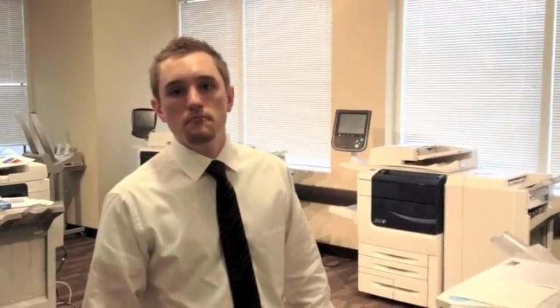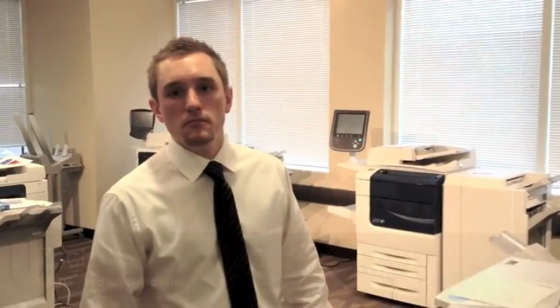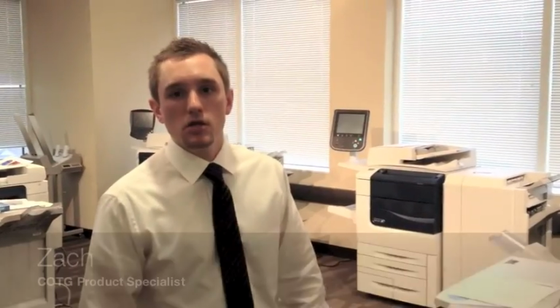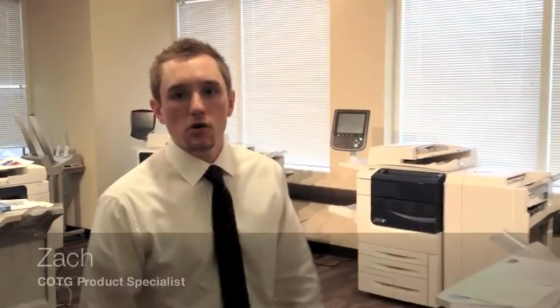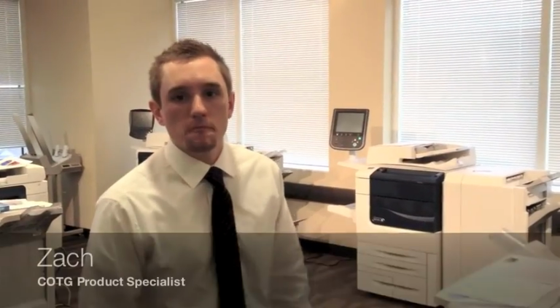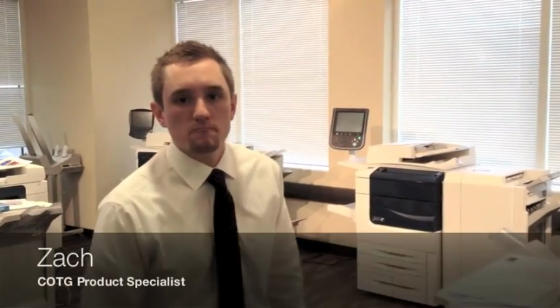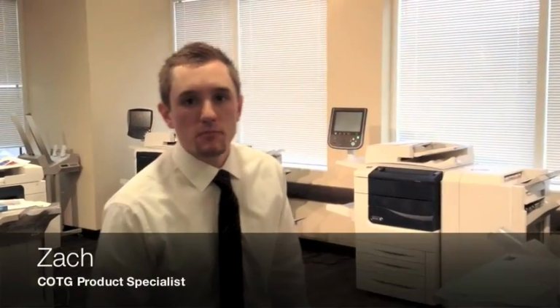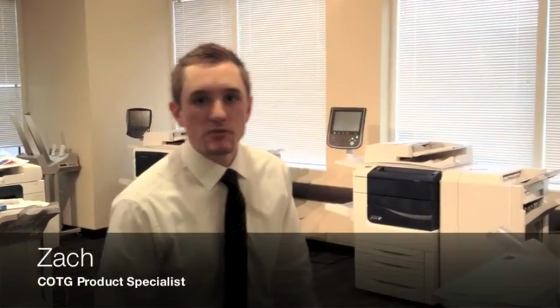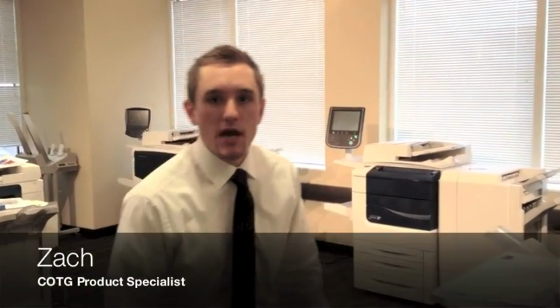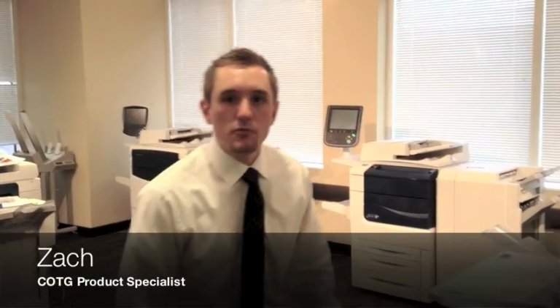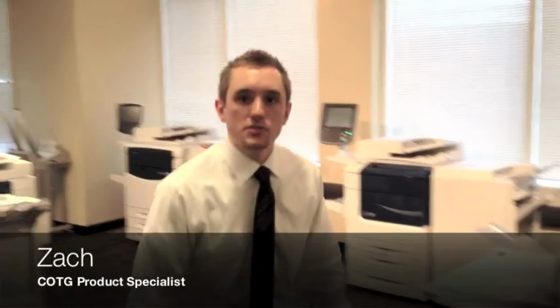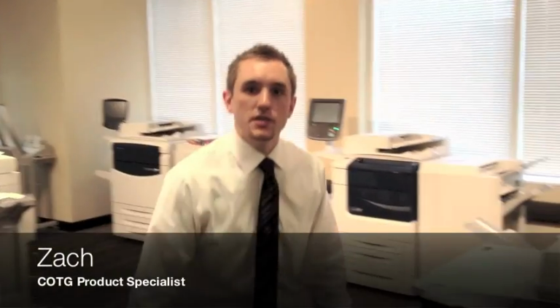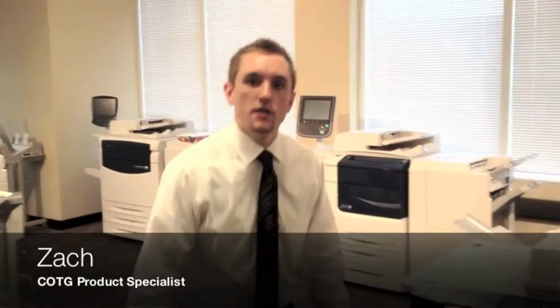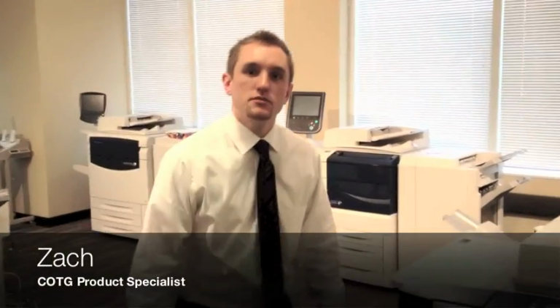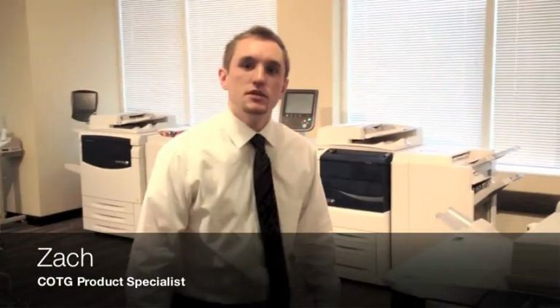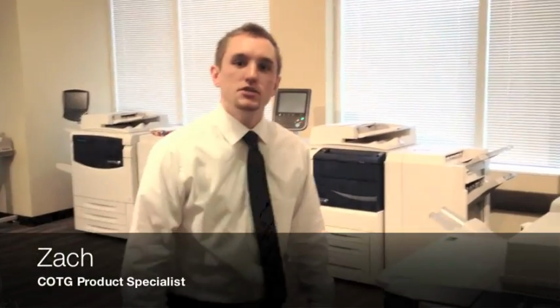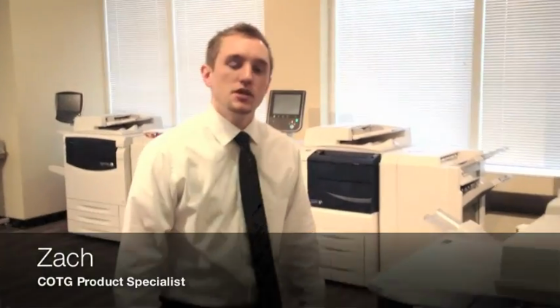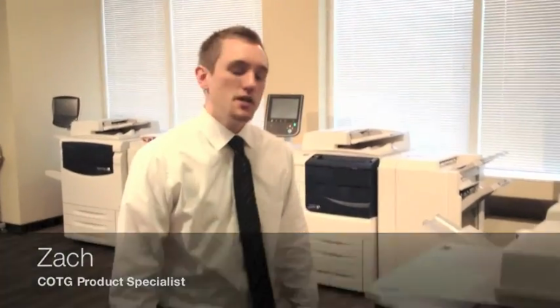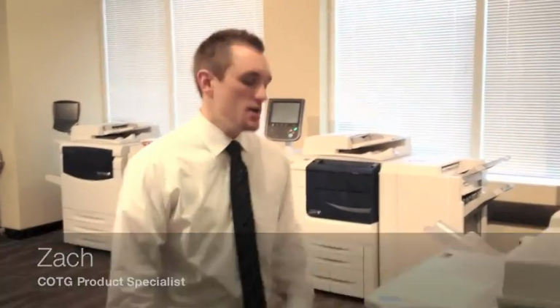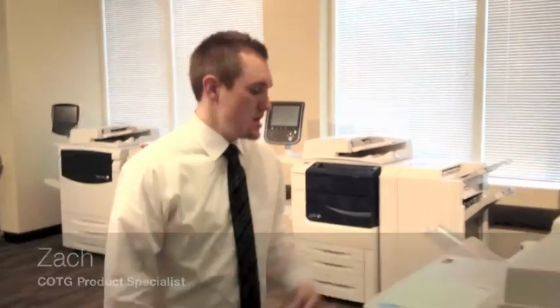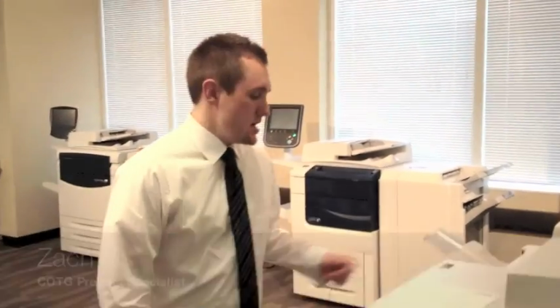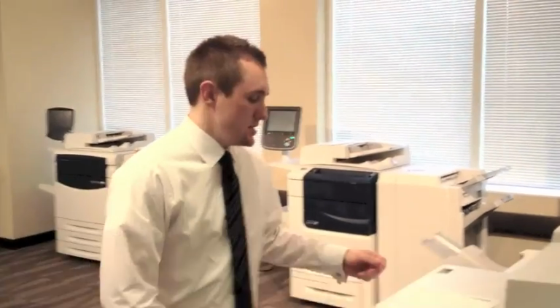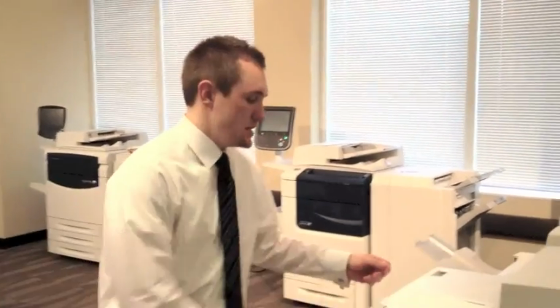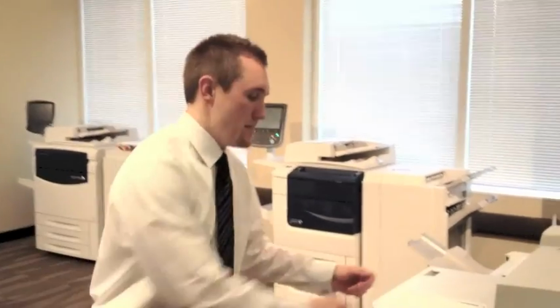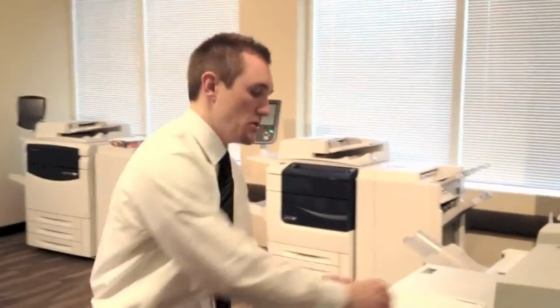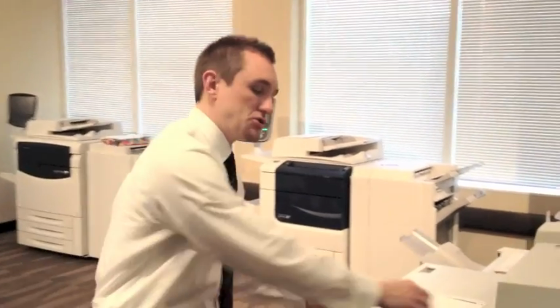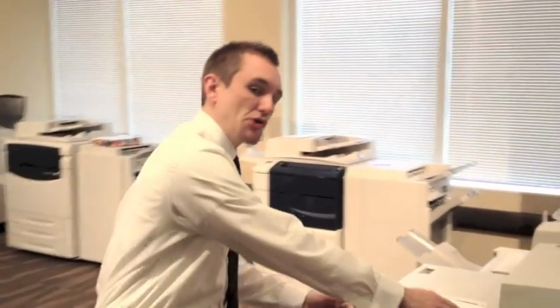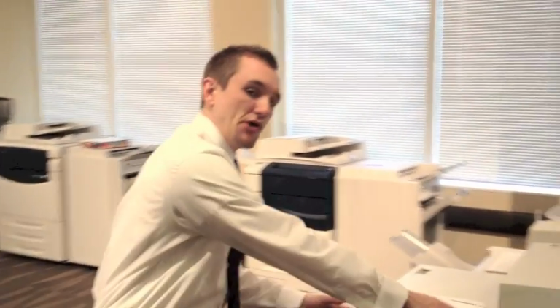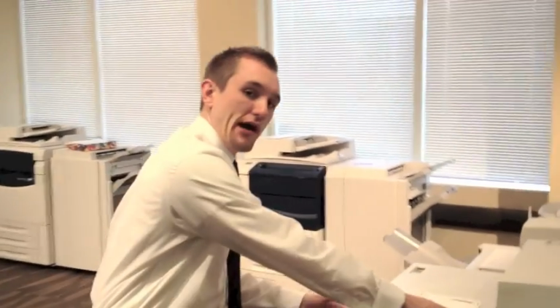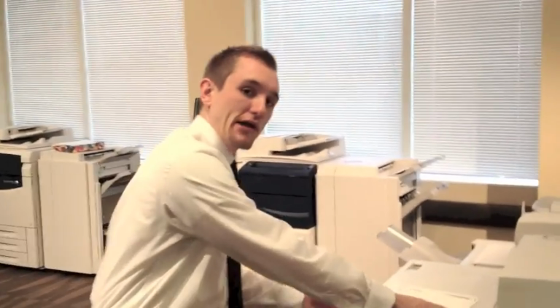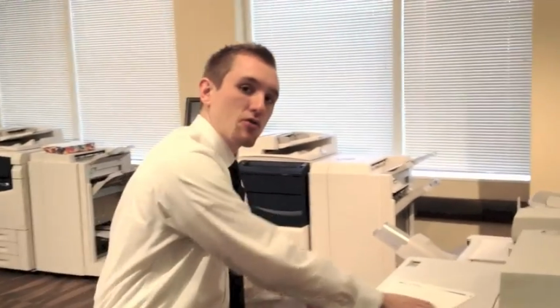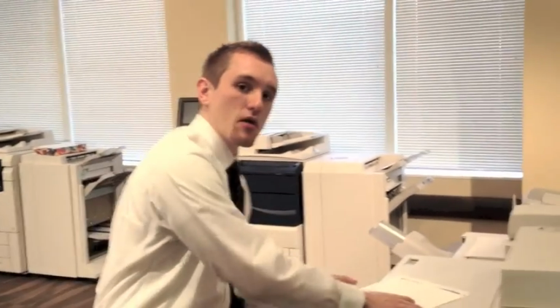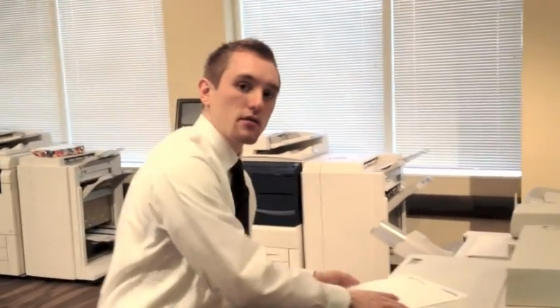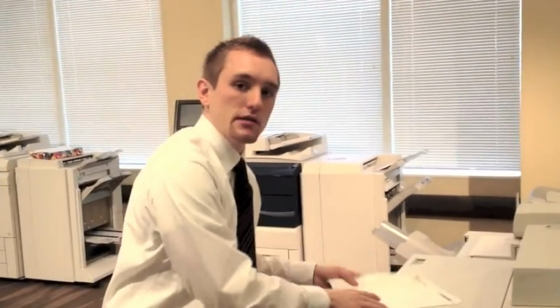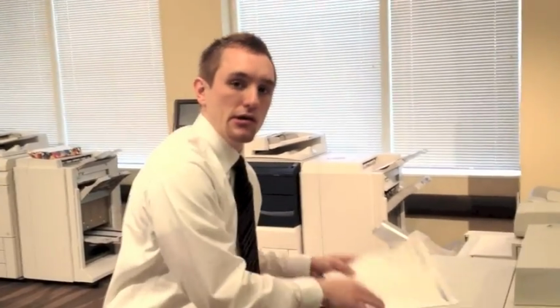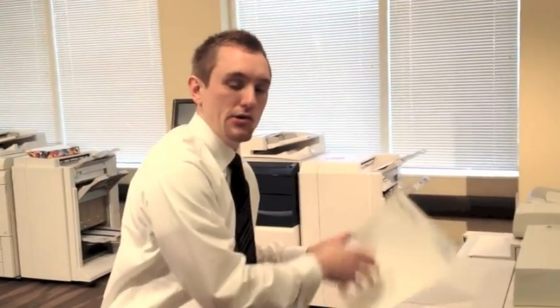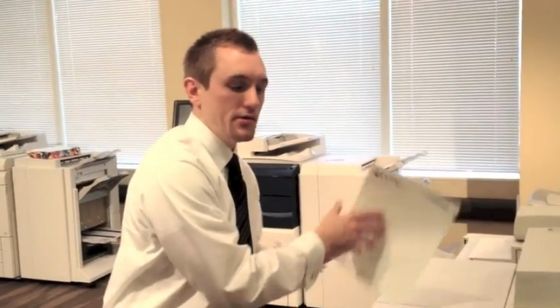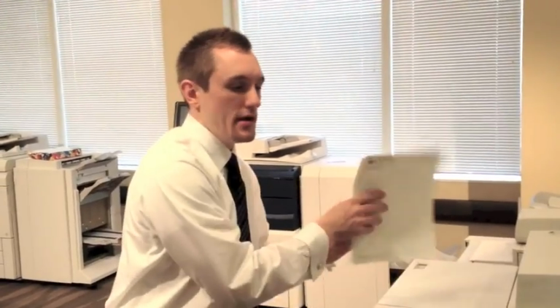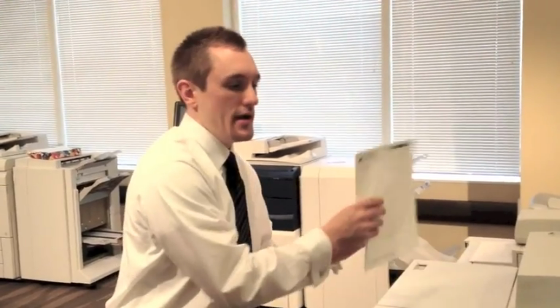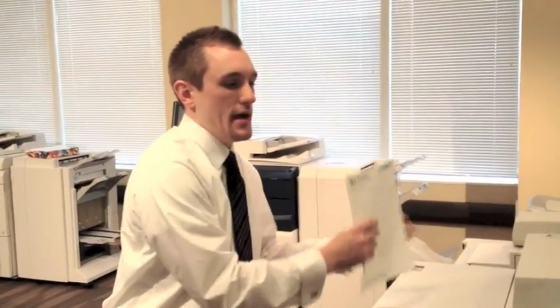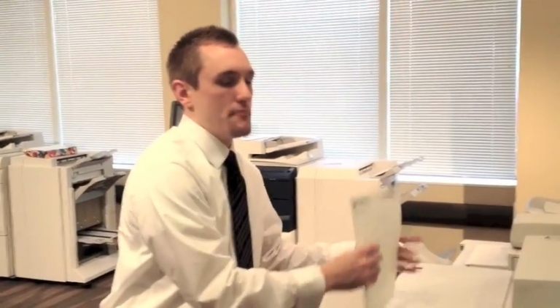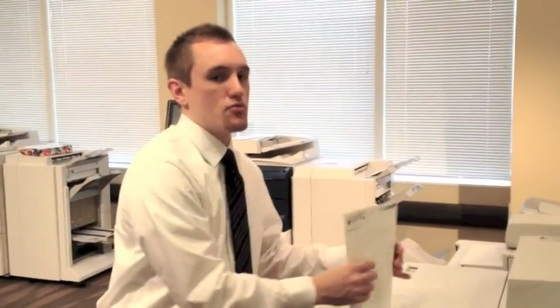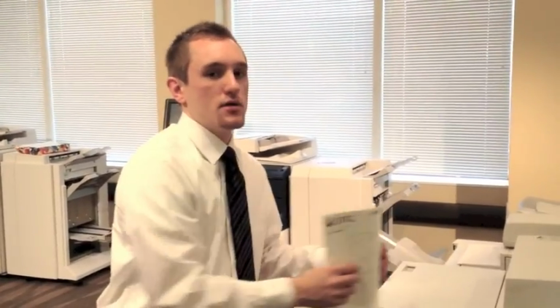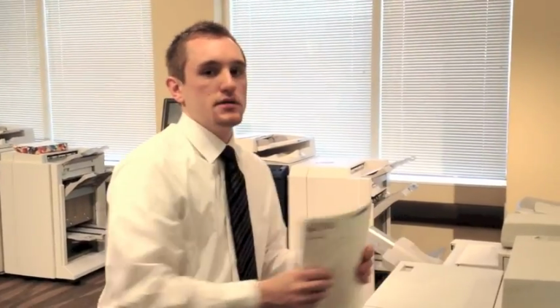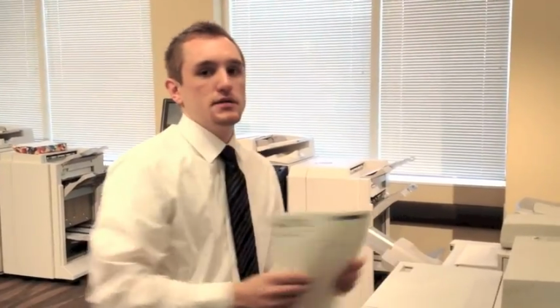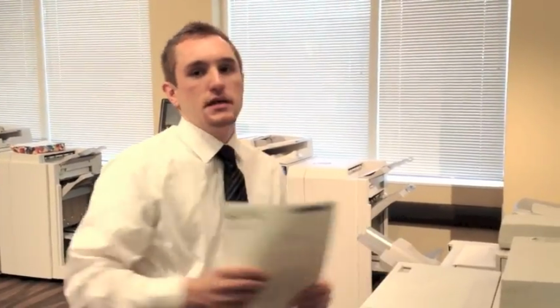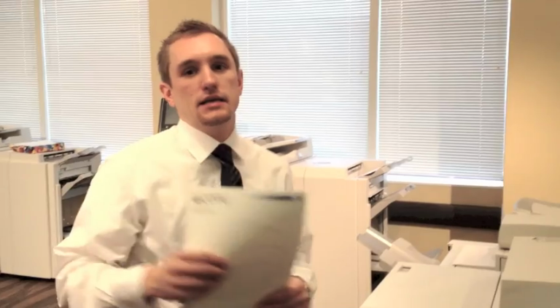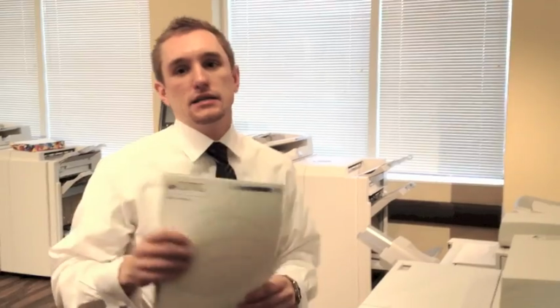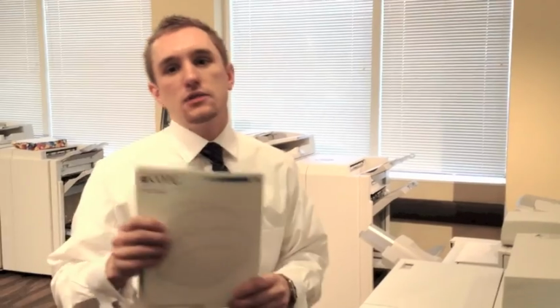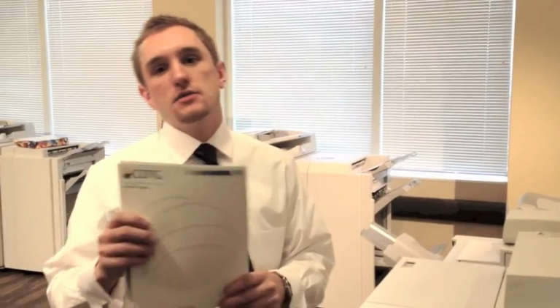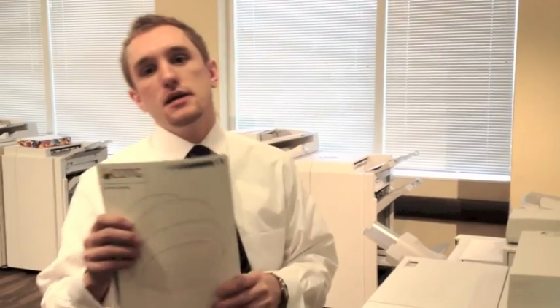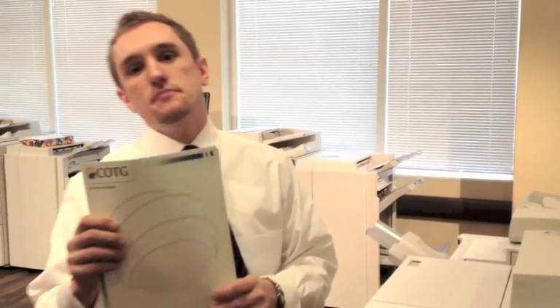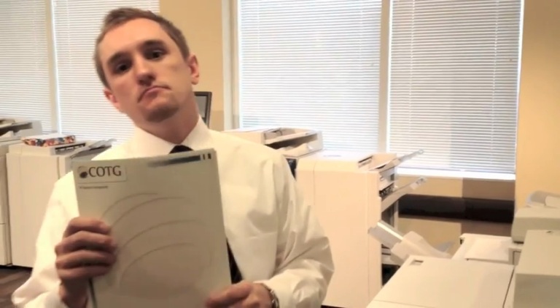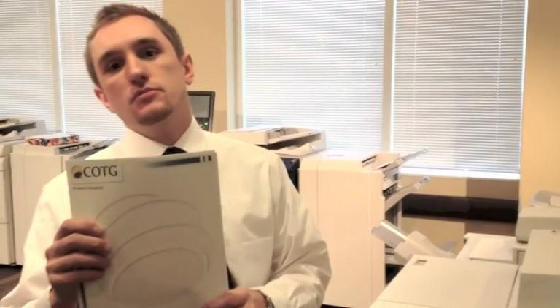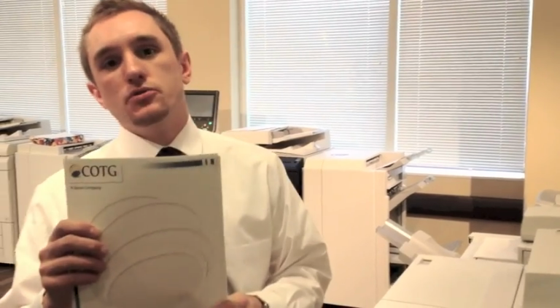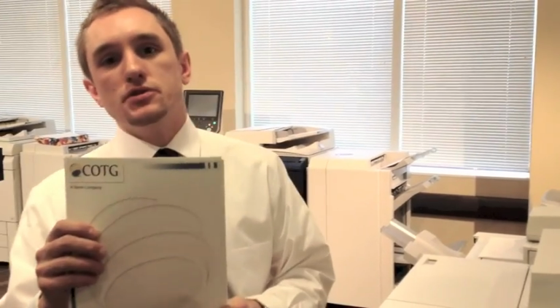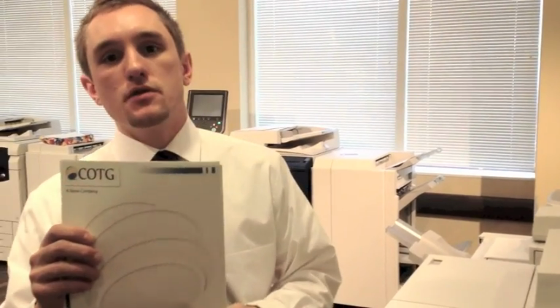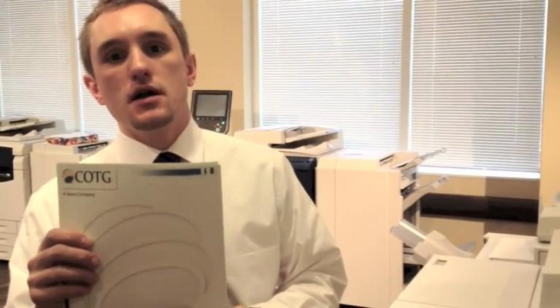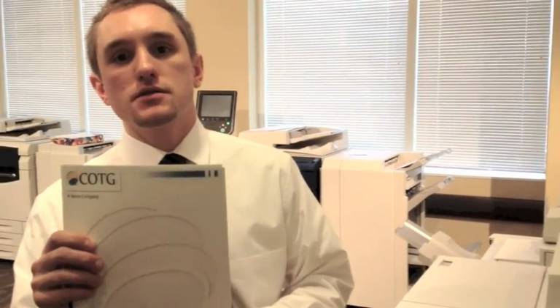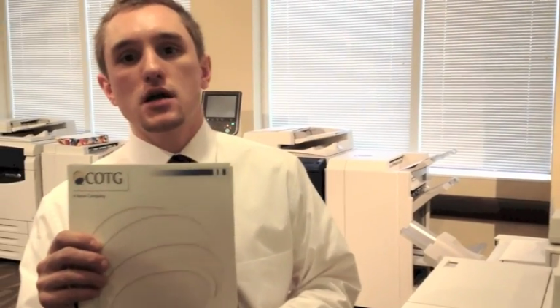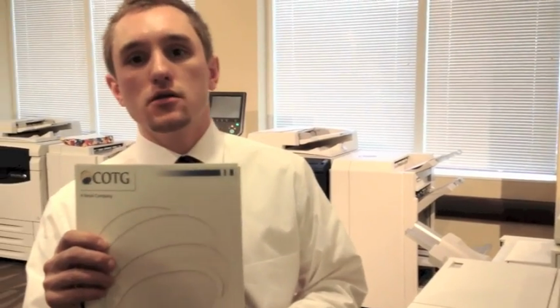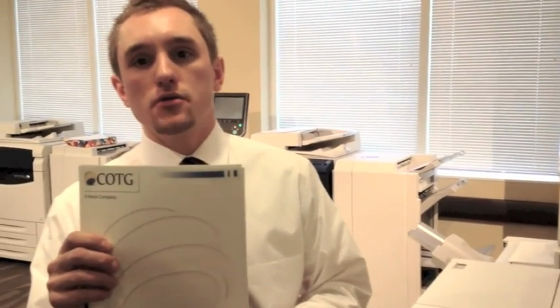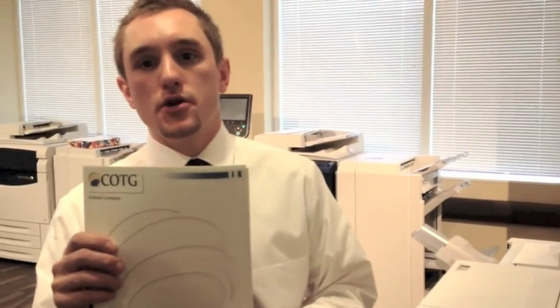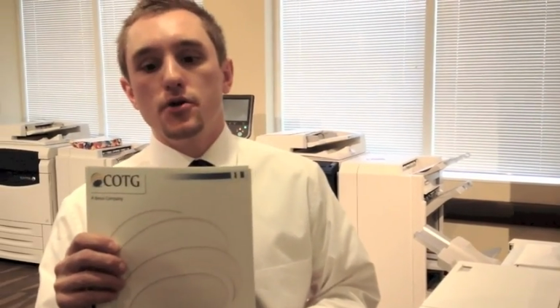Hello, I'm Zach with COTG. Today I'm going to show you how to correctly load and print on letterhead in your Xerox color cube.